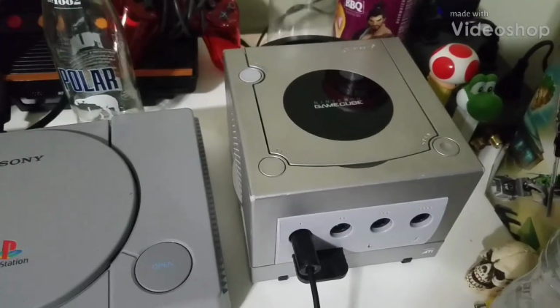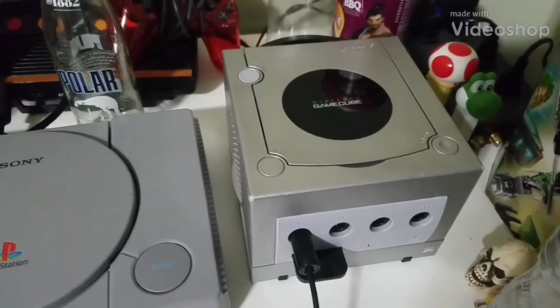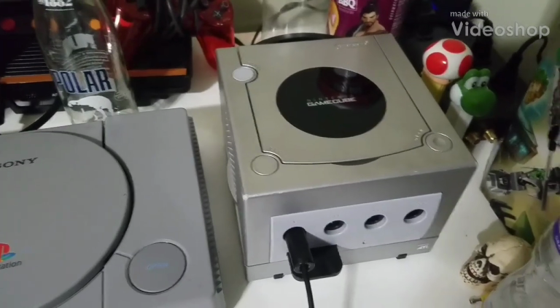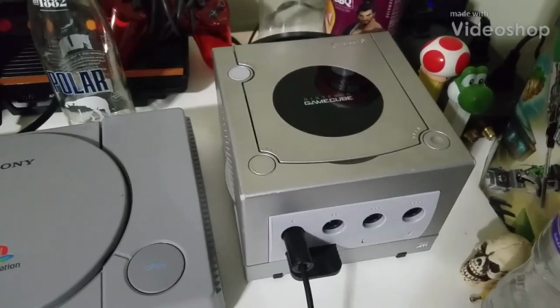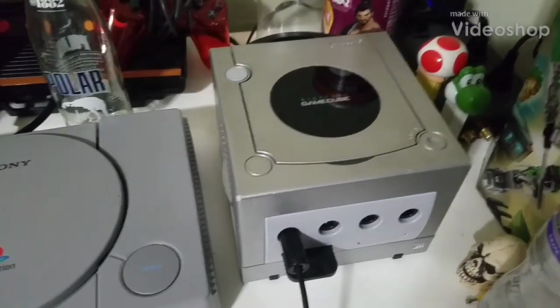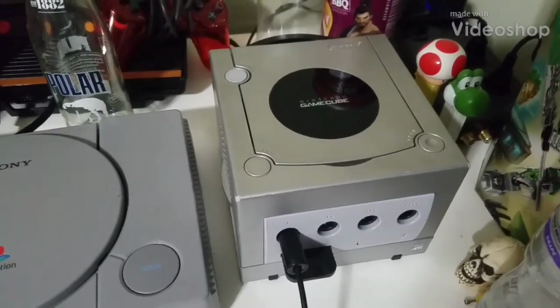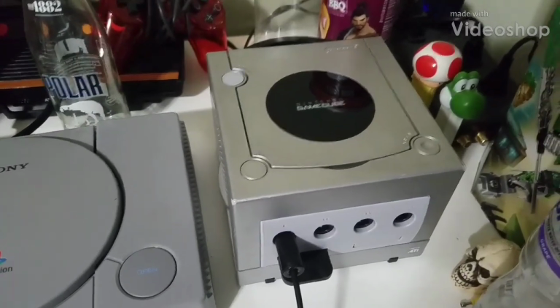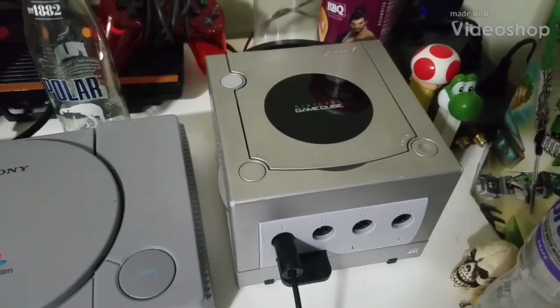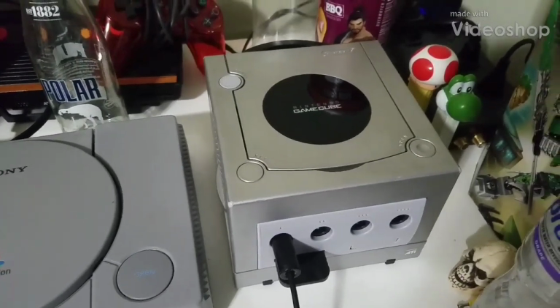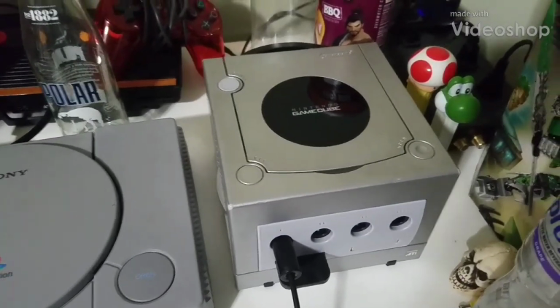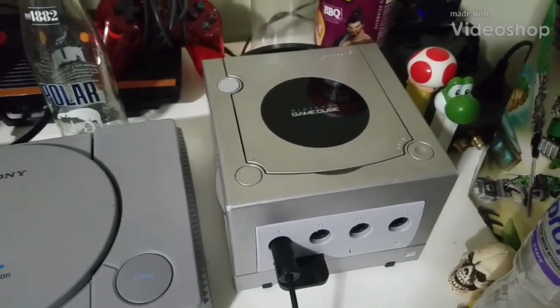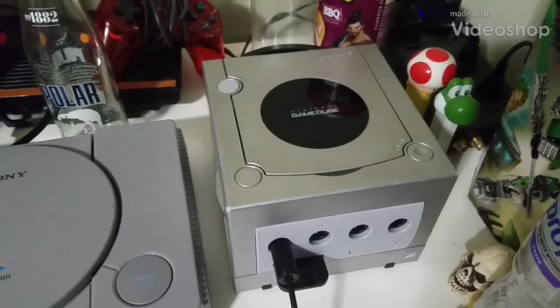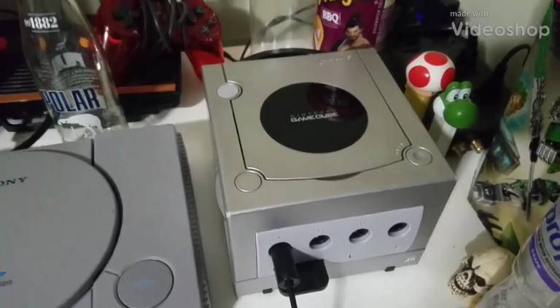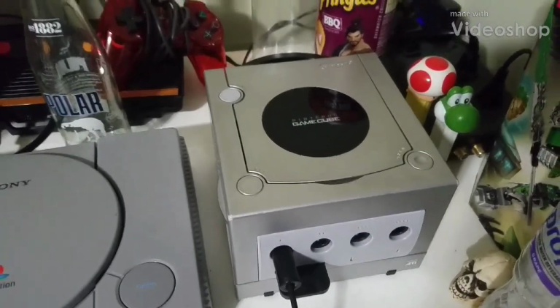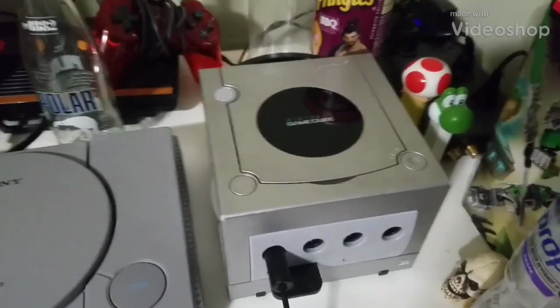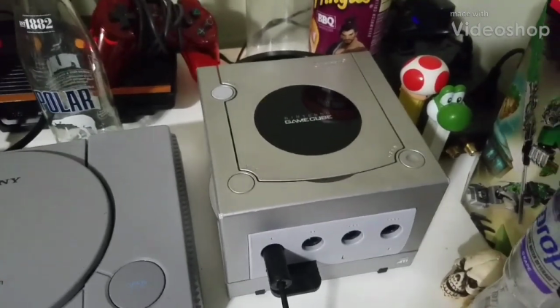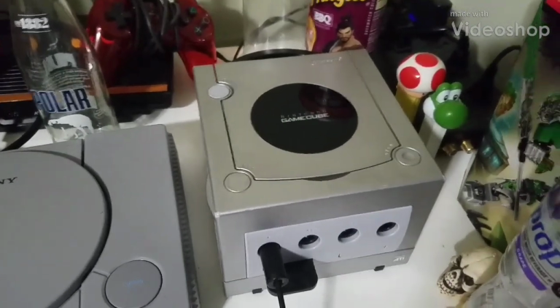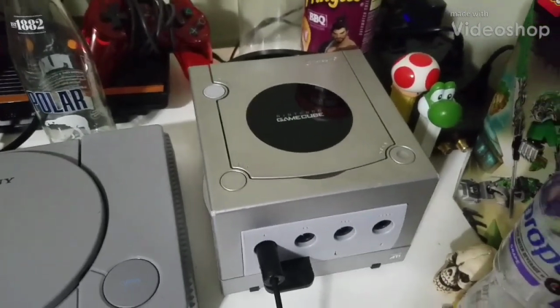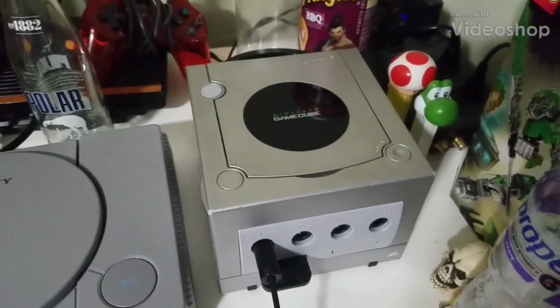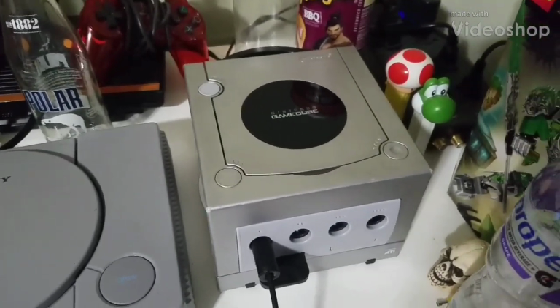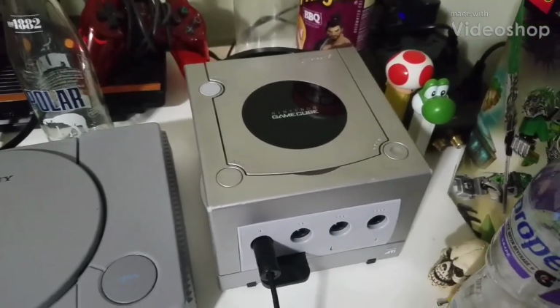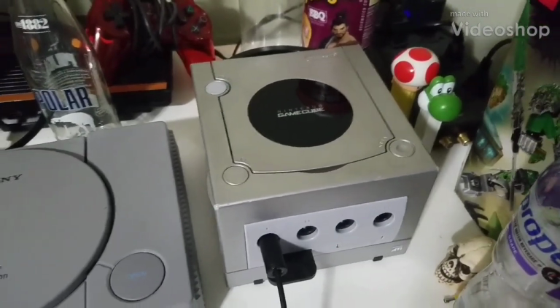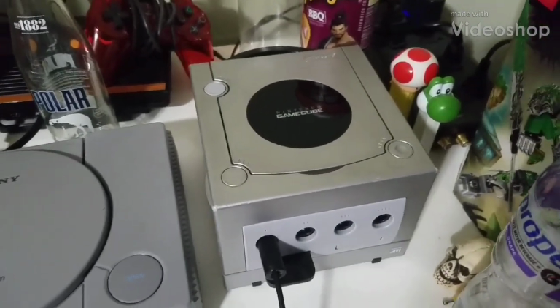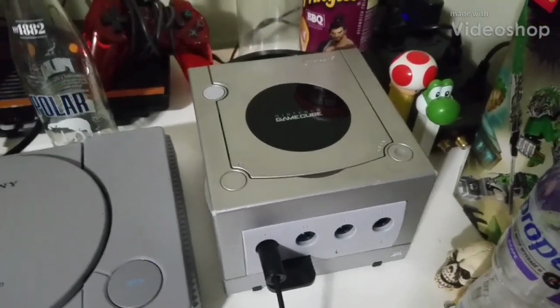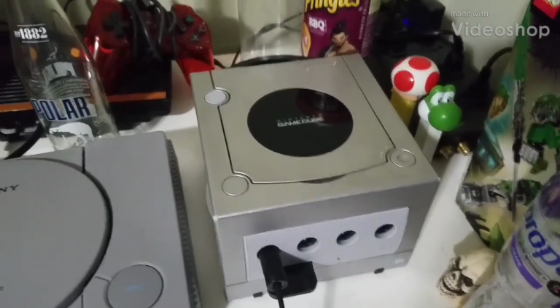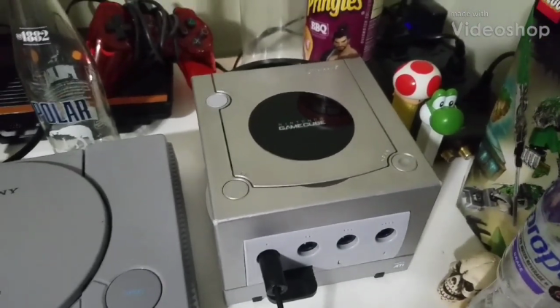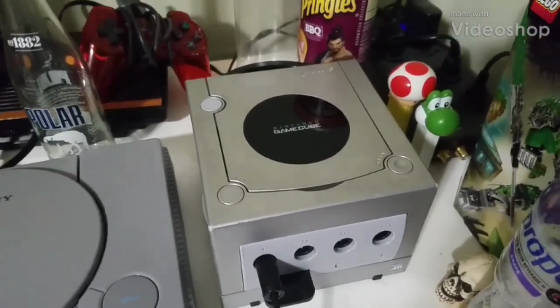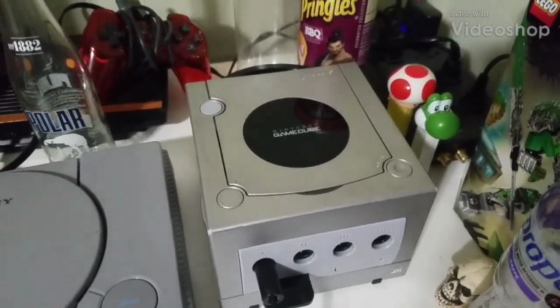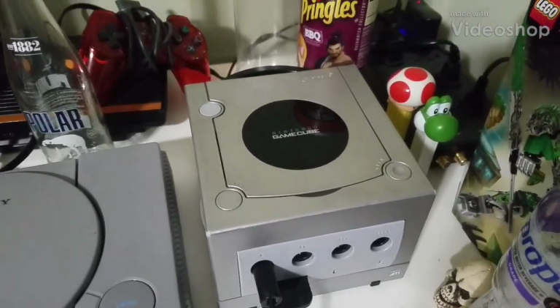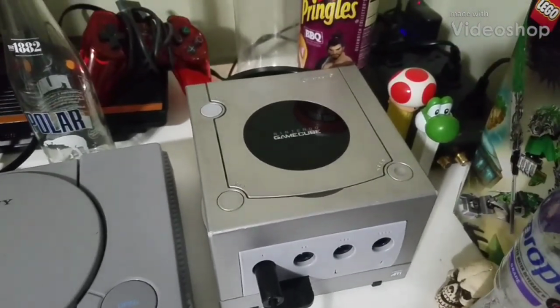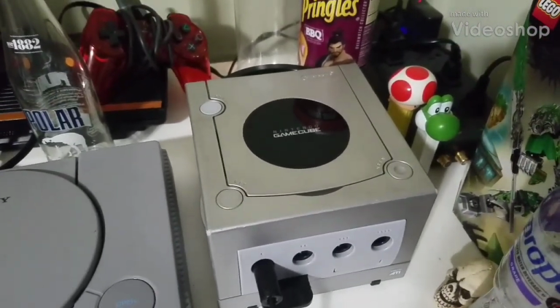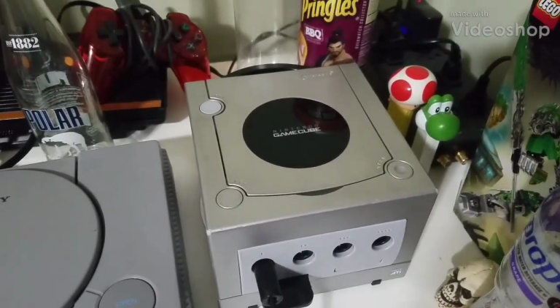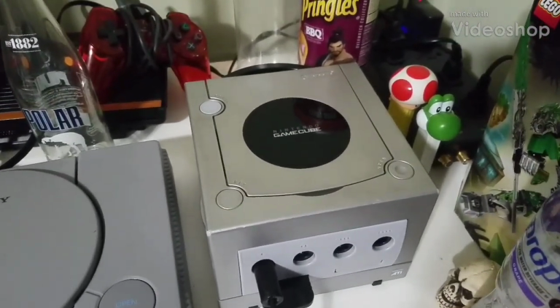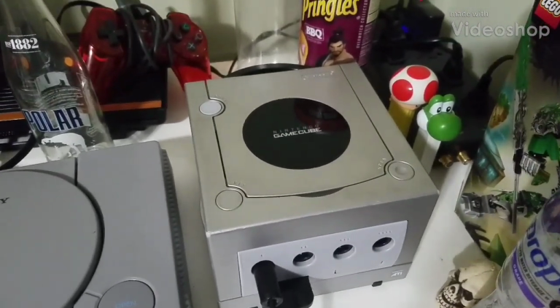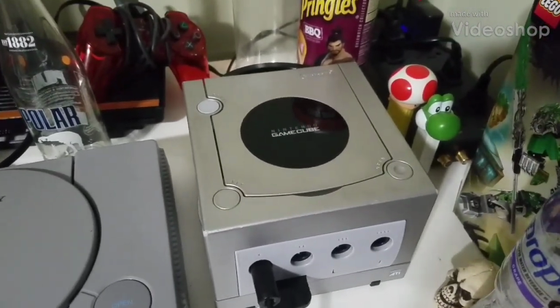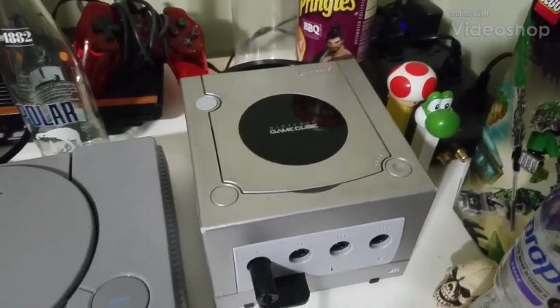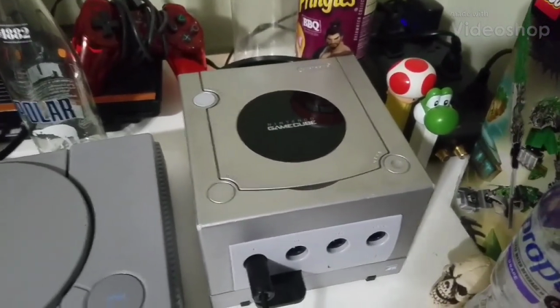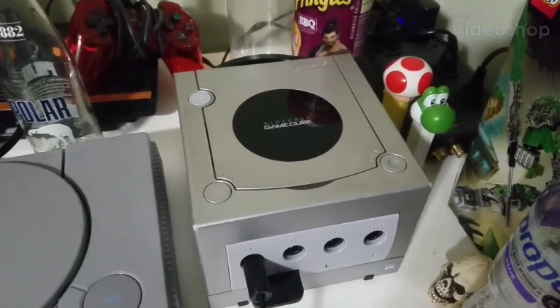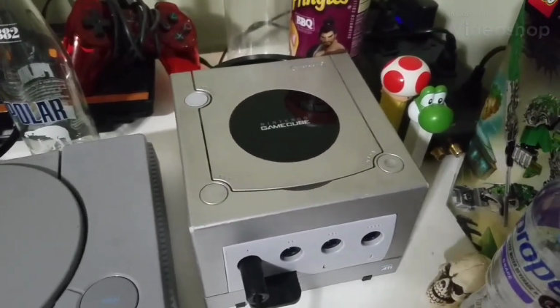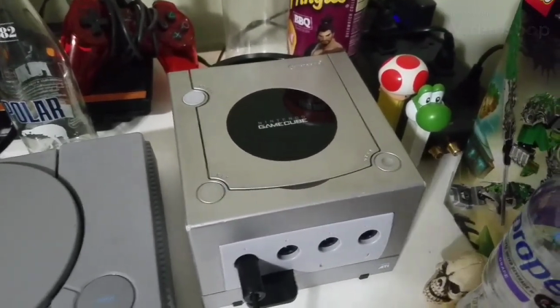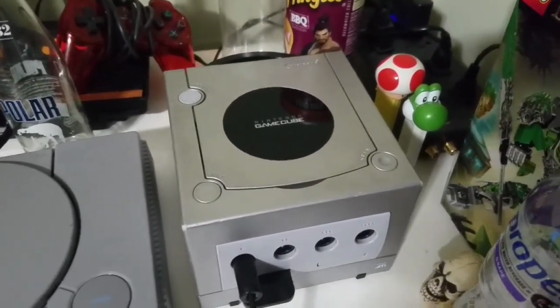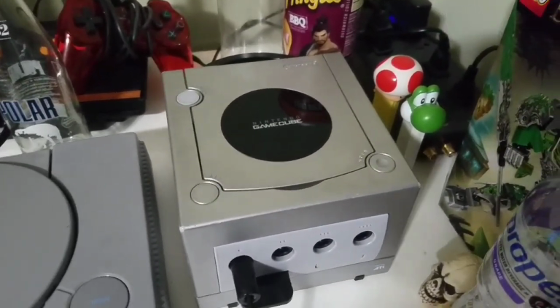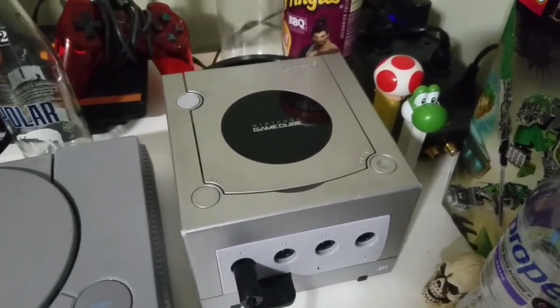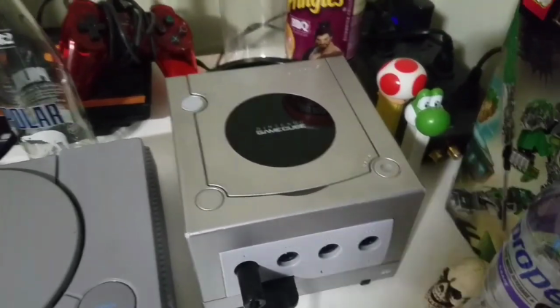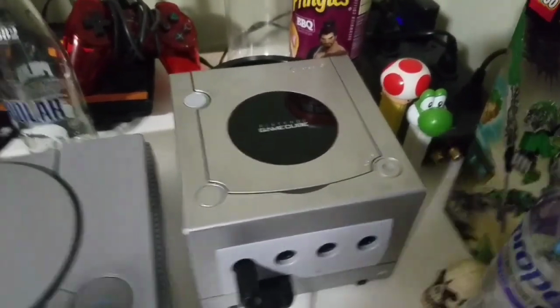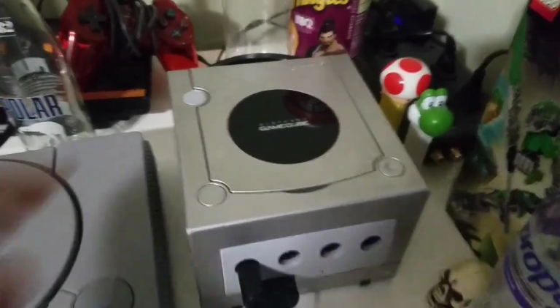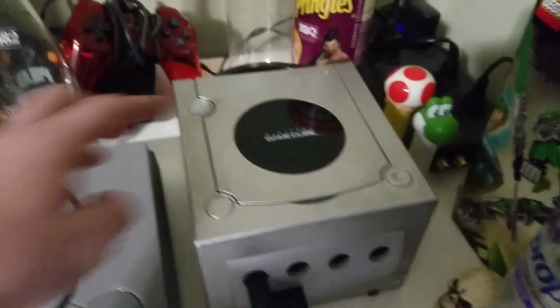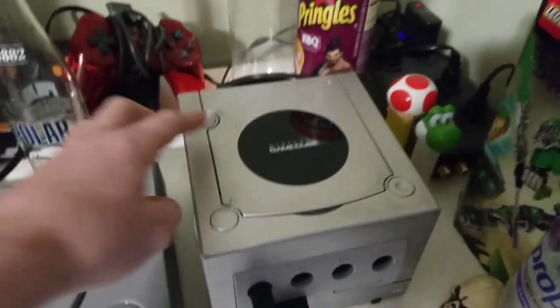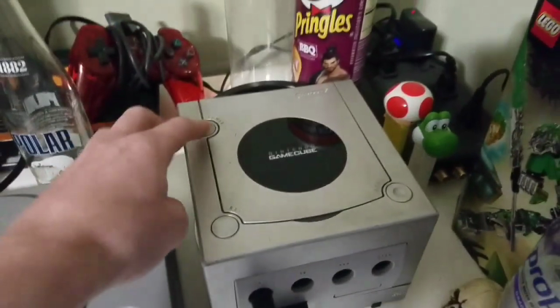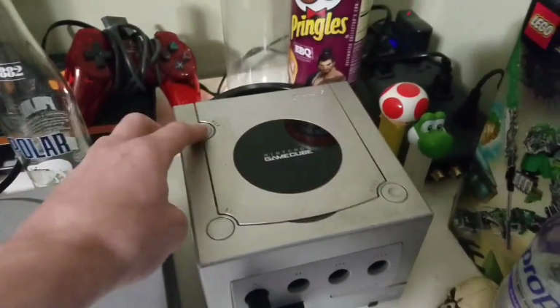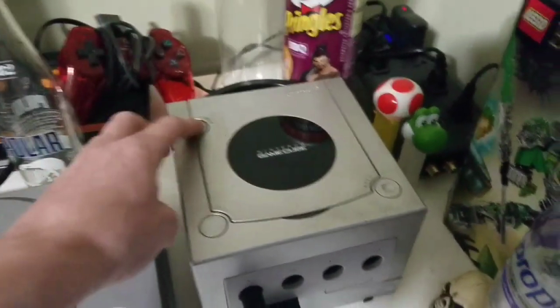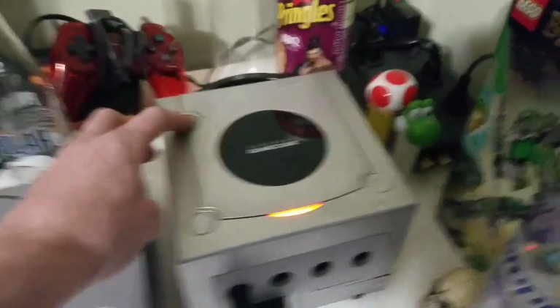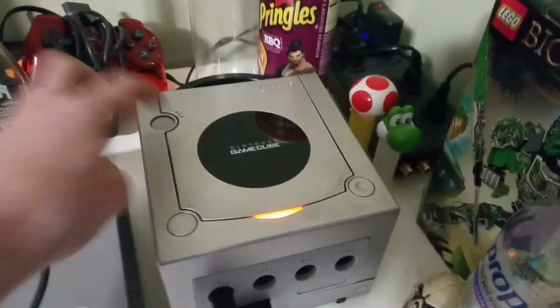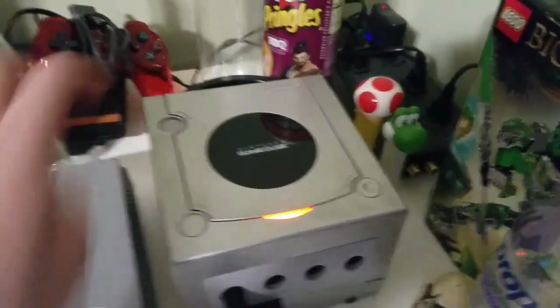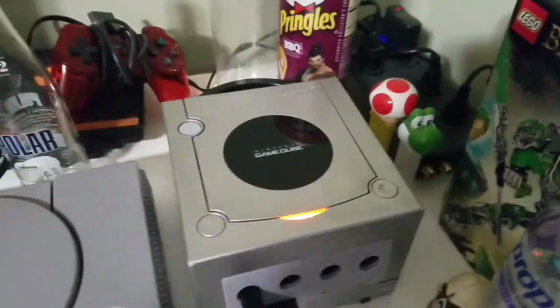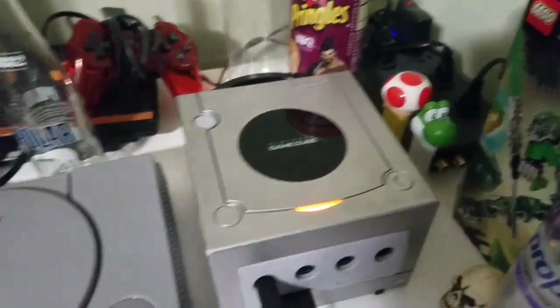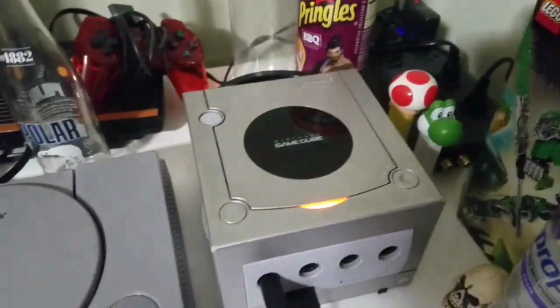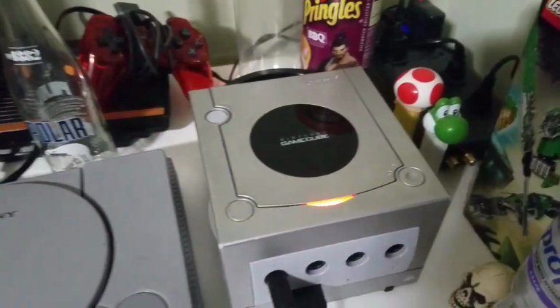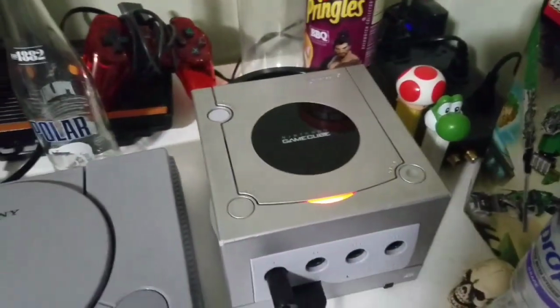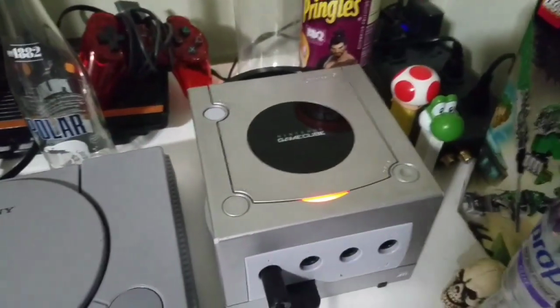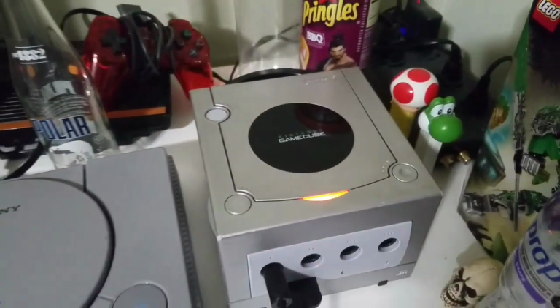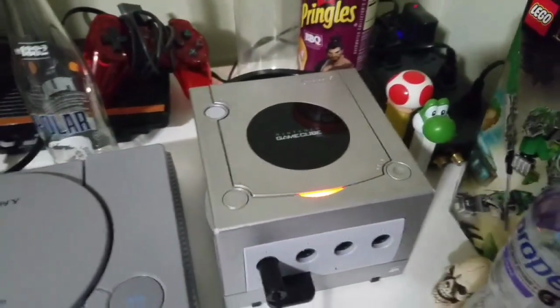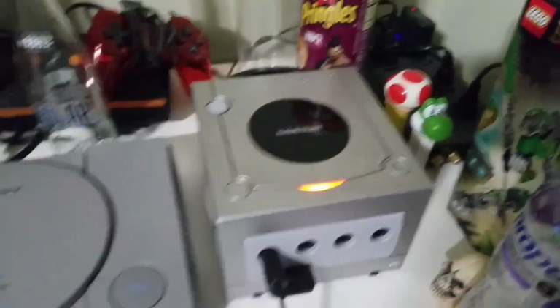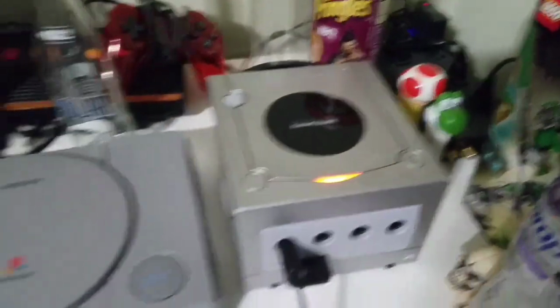Hey everyone, Tails here today. I'm going to see what happens if you put a foreign disc into a Nintendo GameCube. Volume 4.